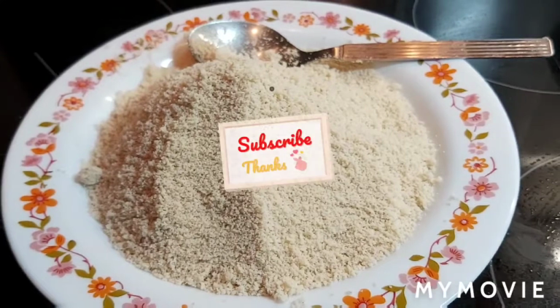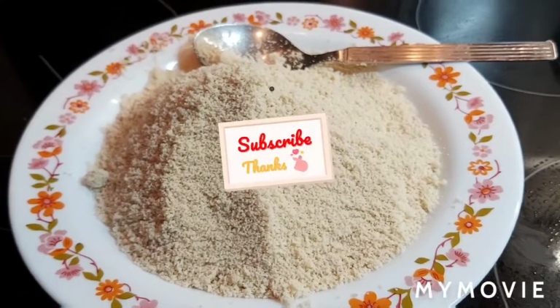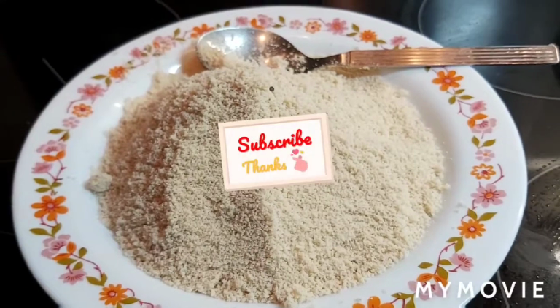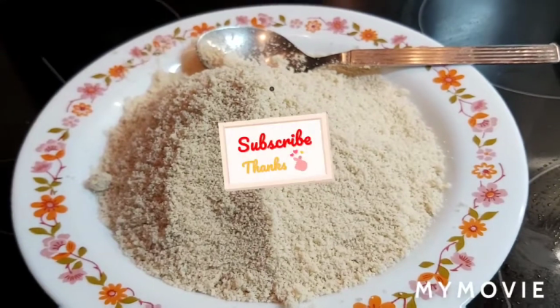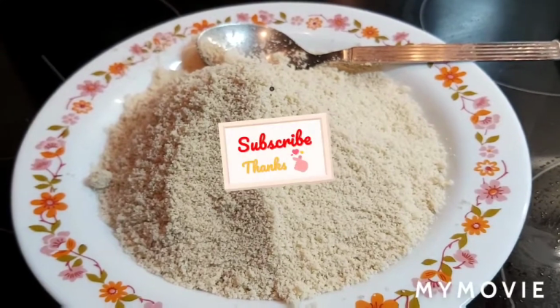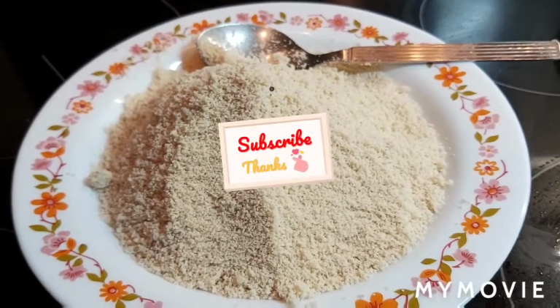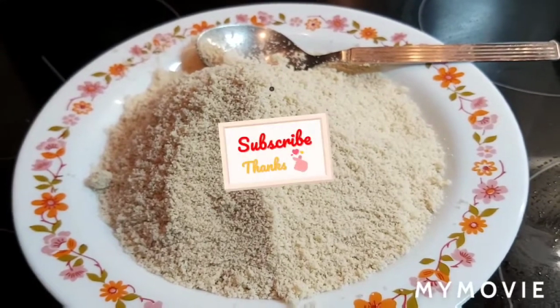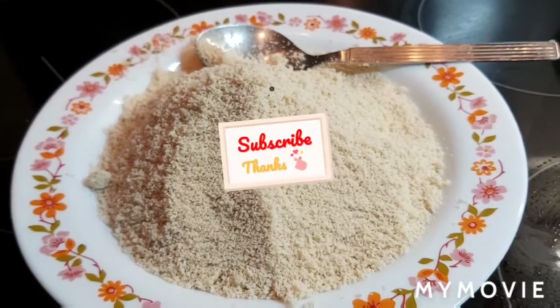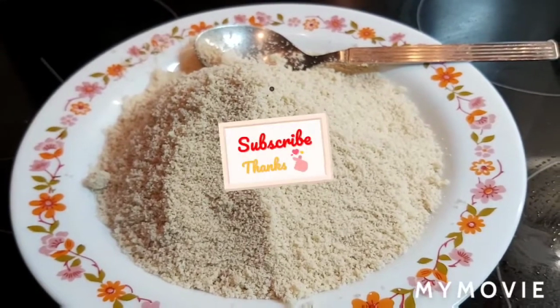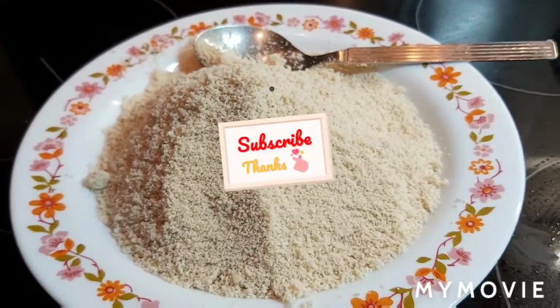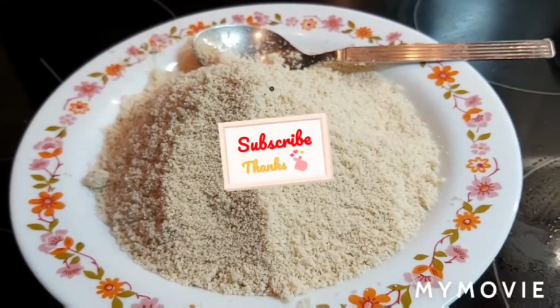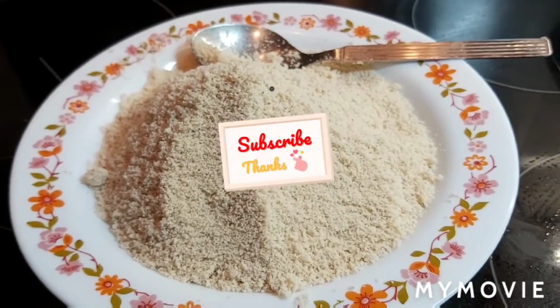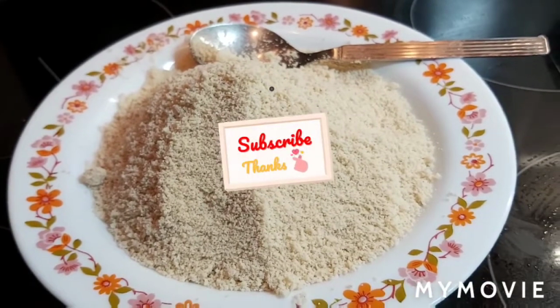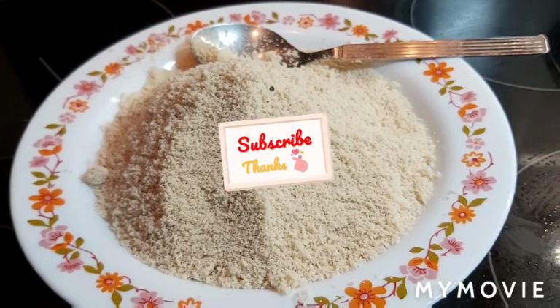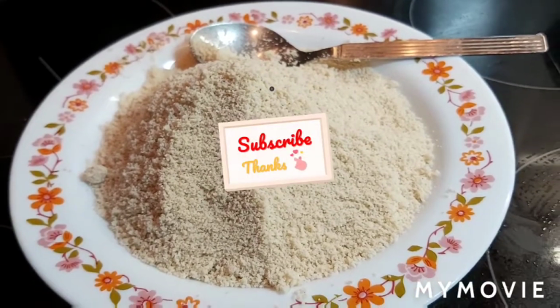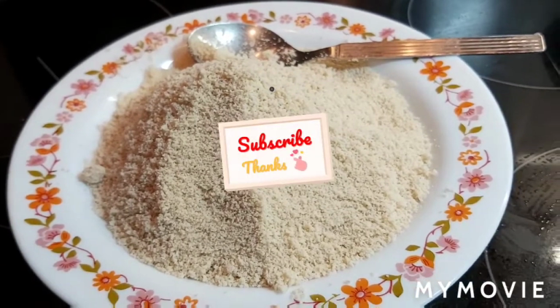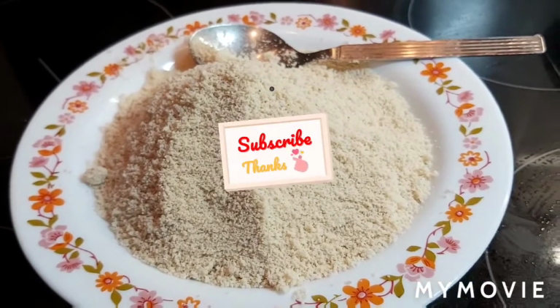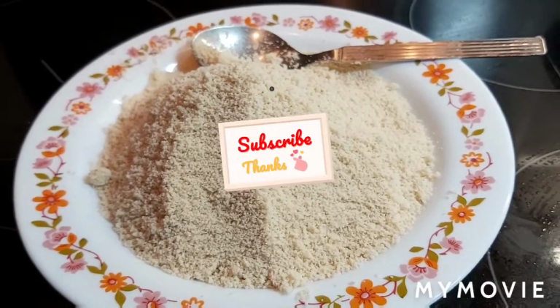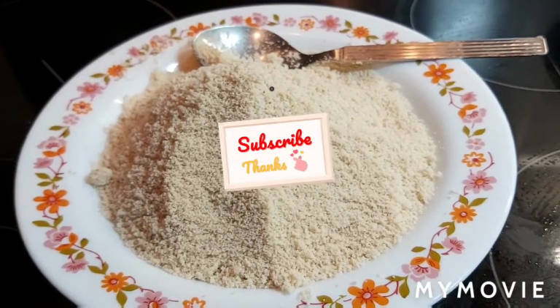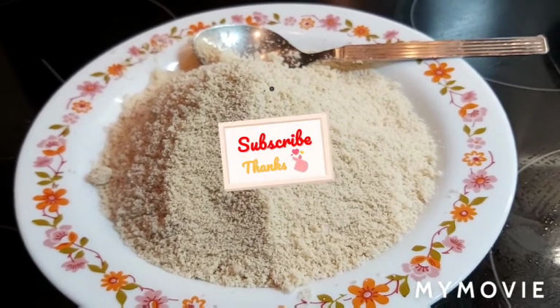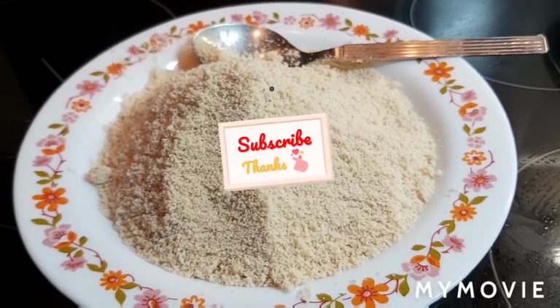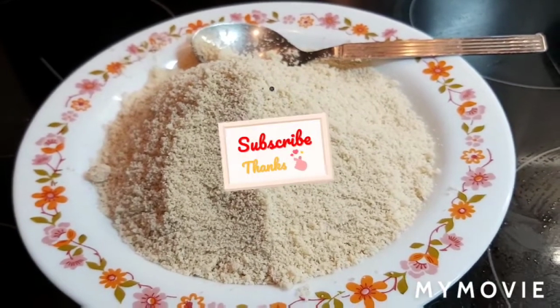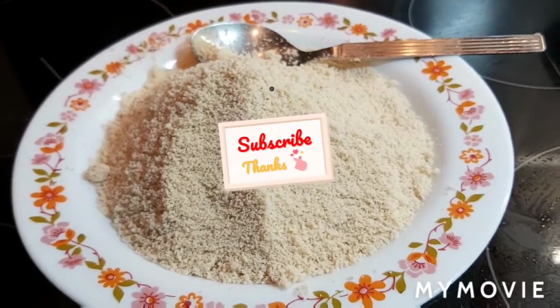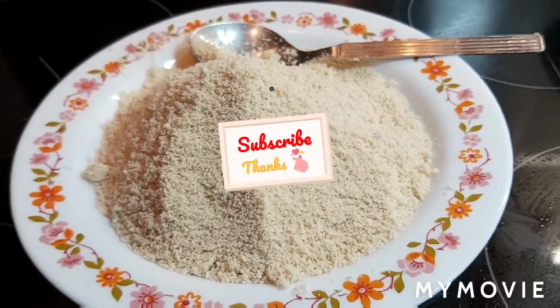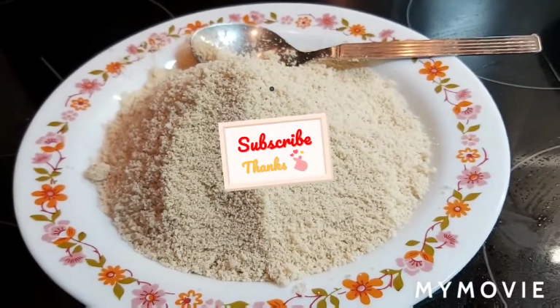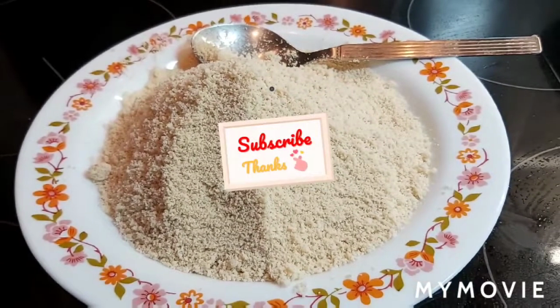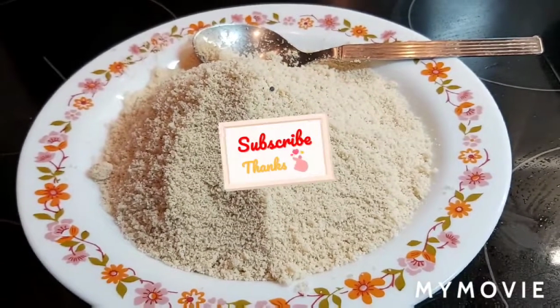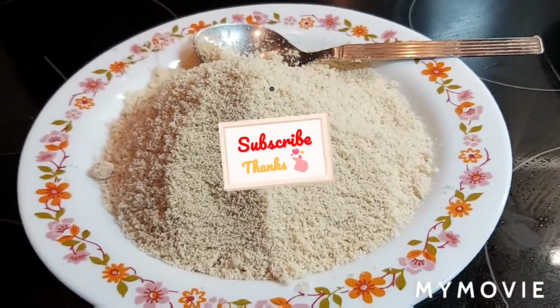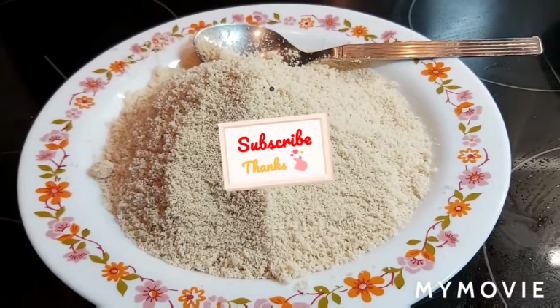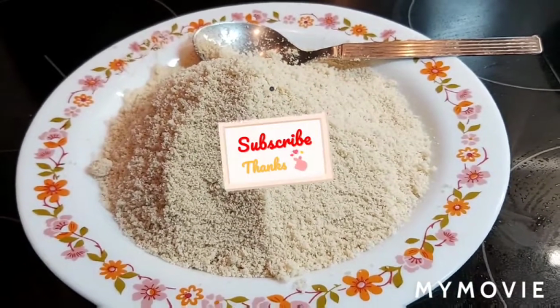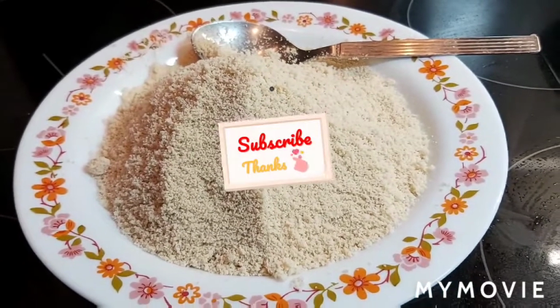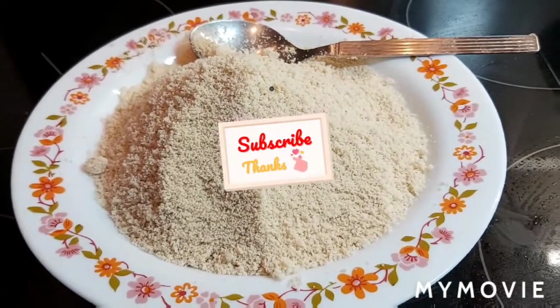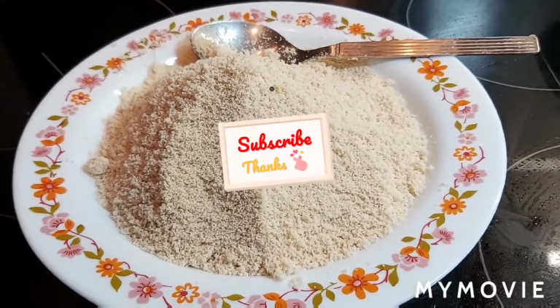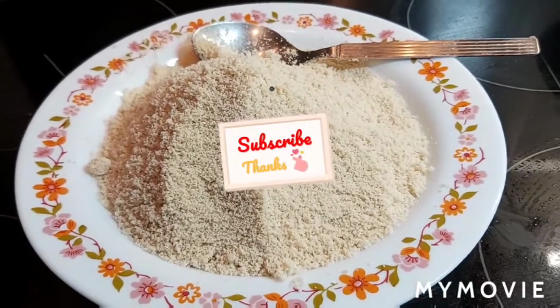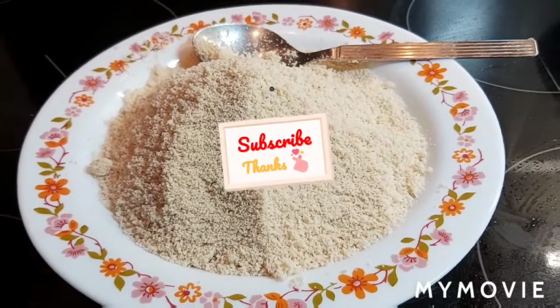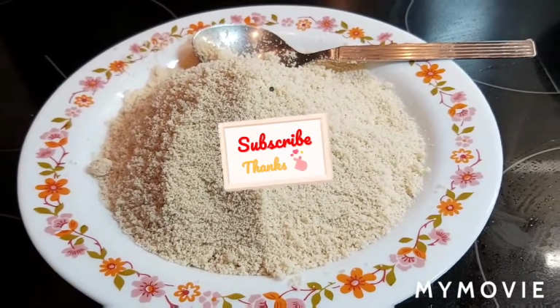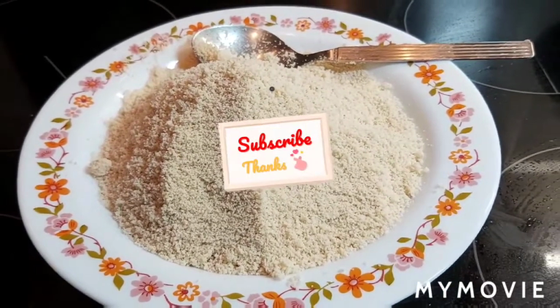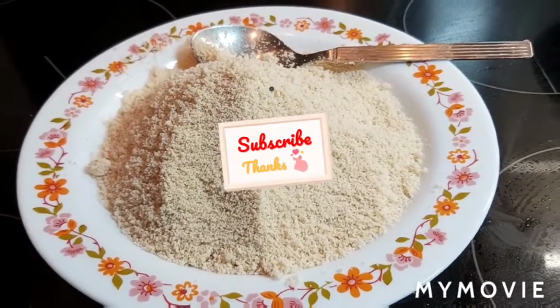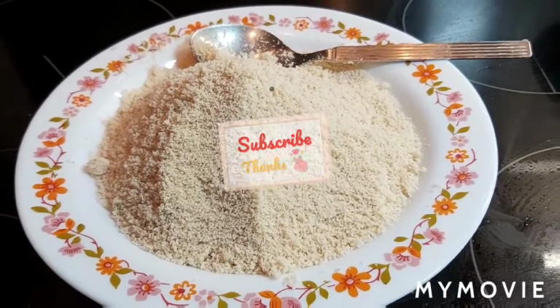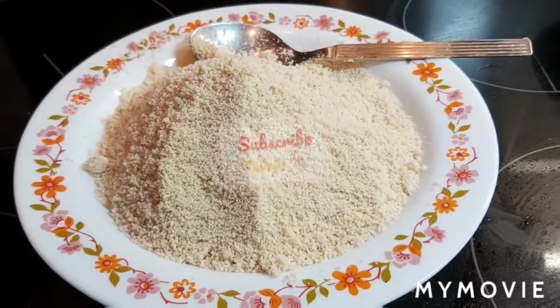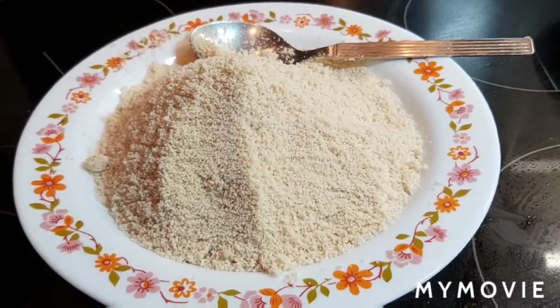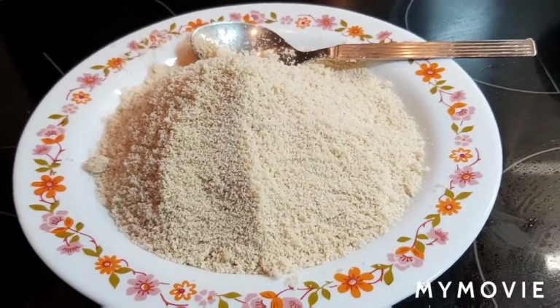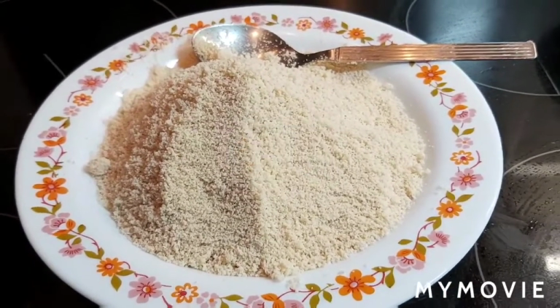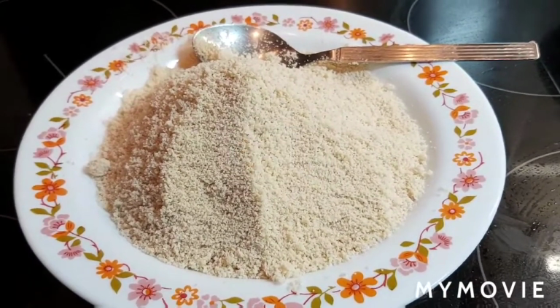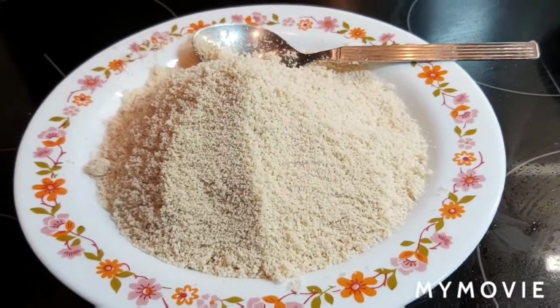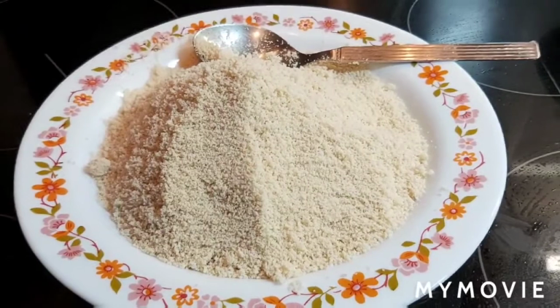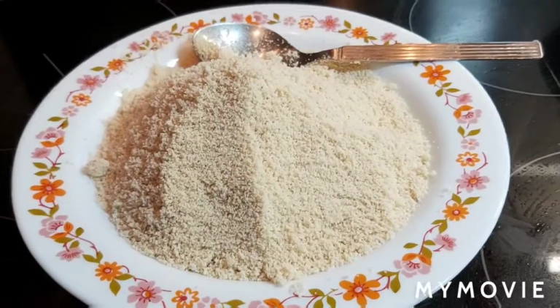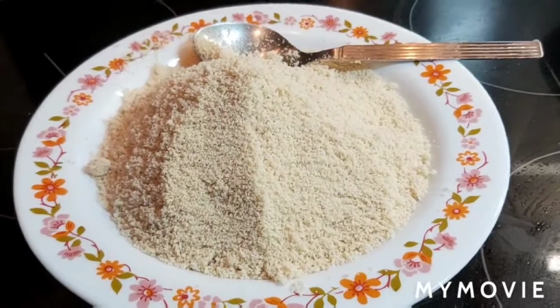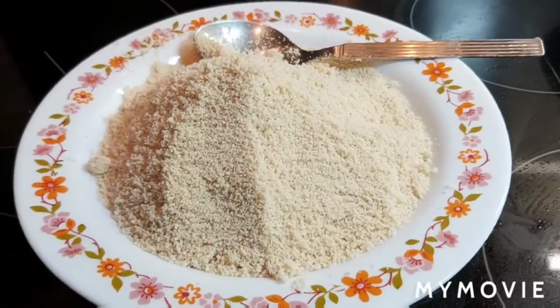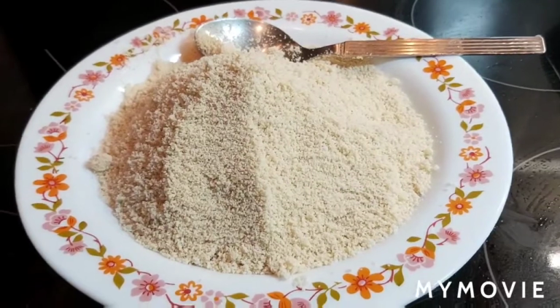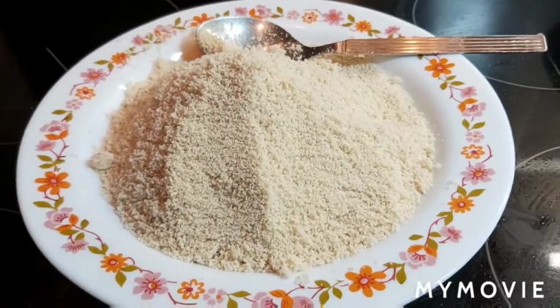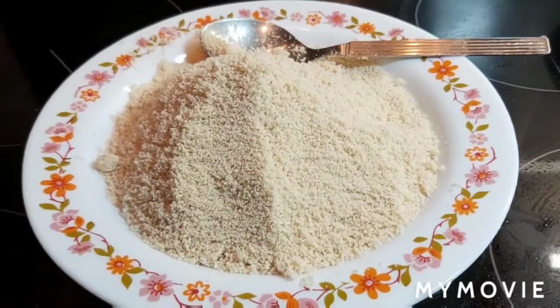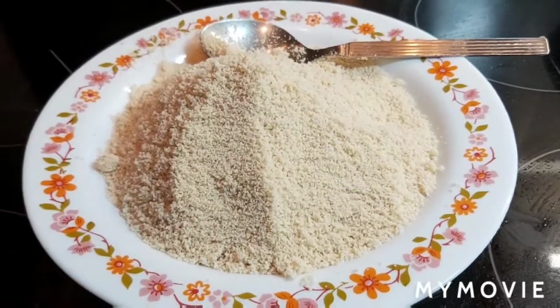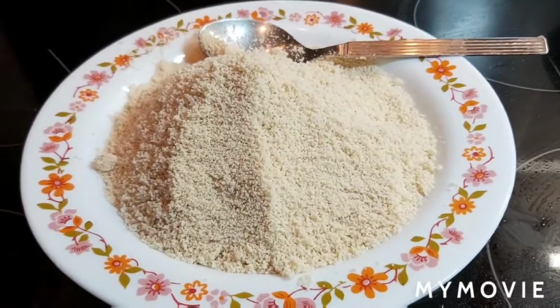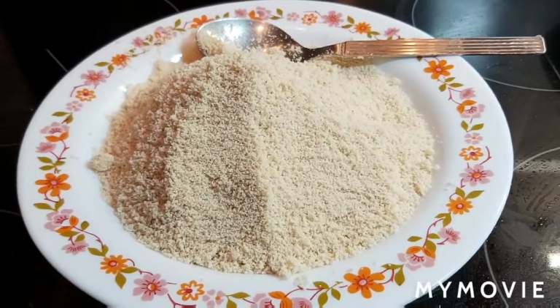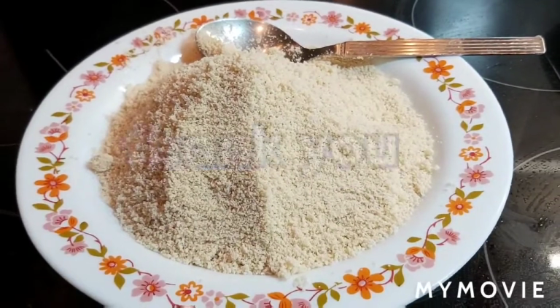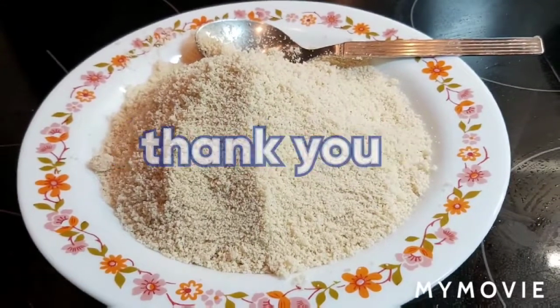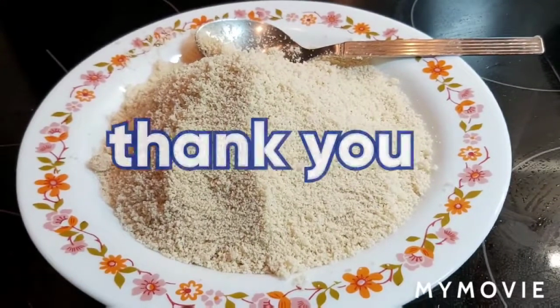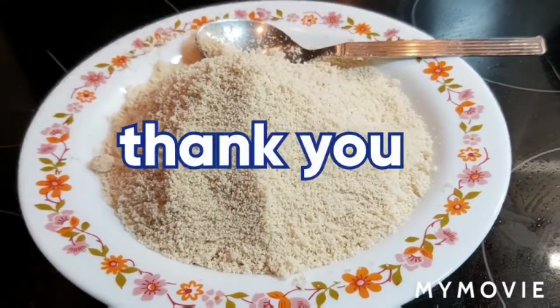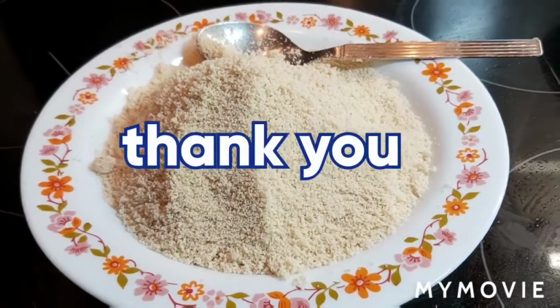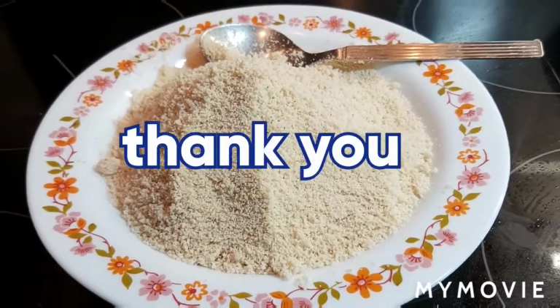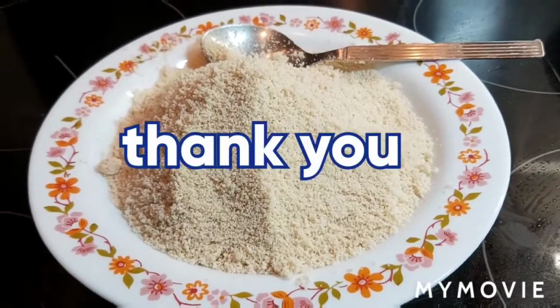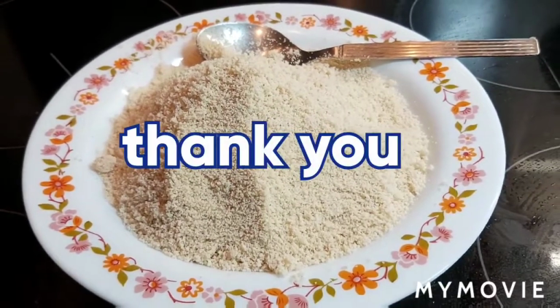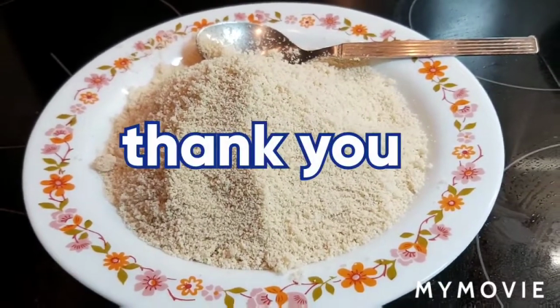Hope you all are going to like it. If you all like it, please do not forget to like and share, subscribe to my channel. Thank you for watching. Bye.